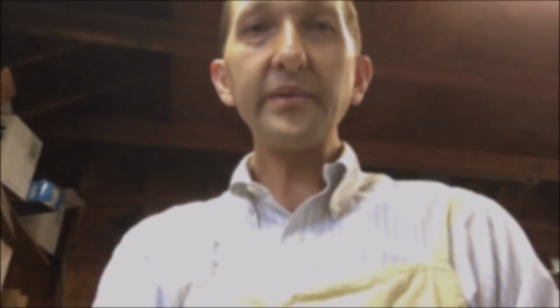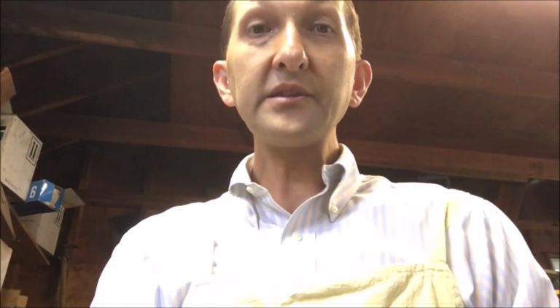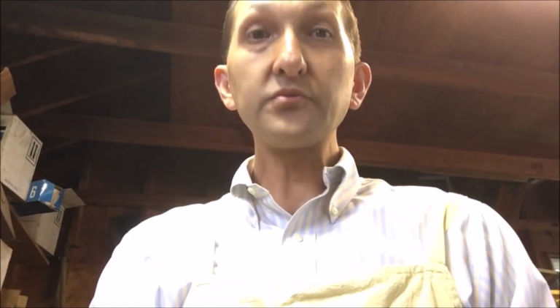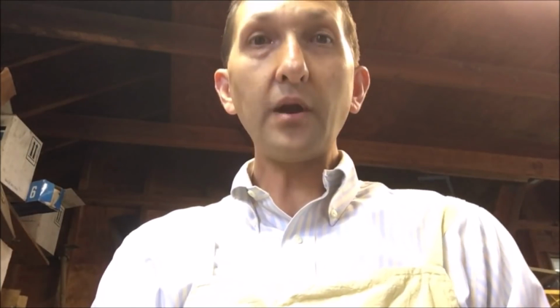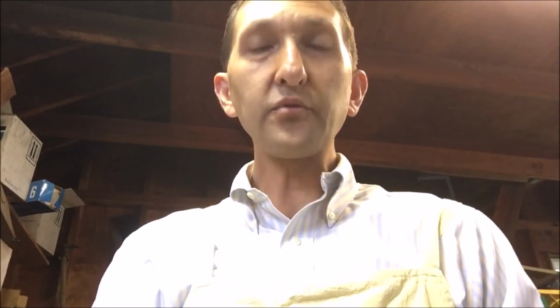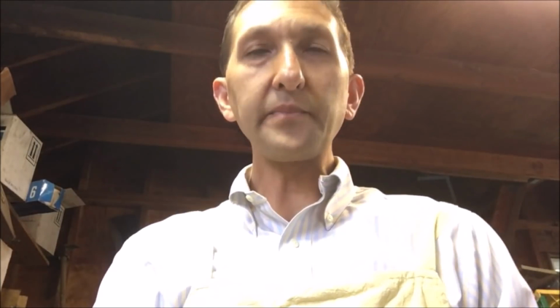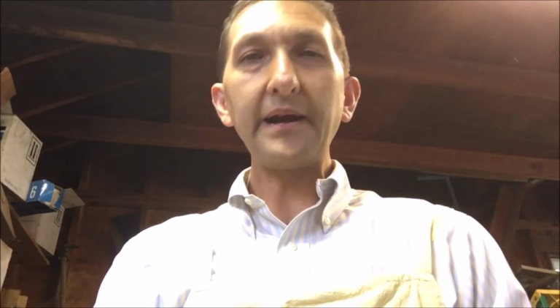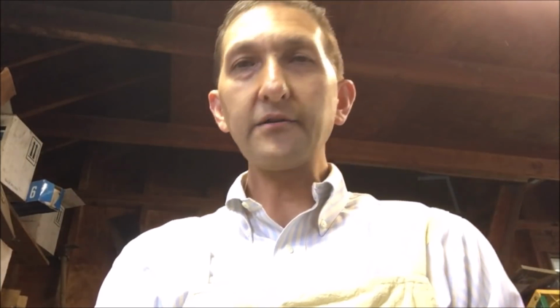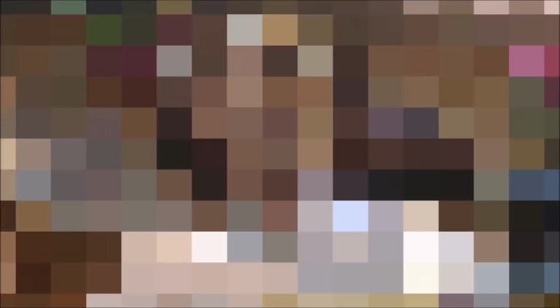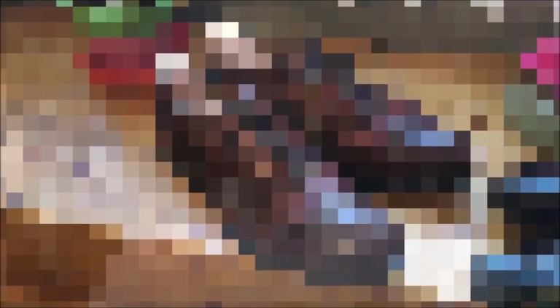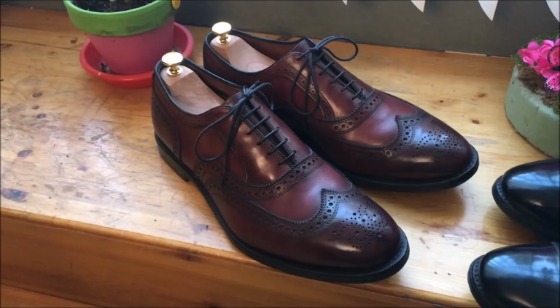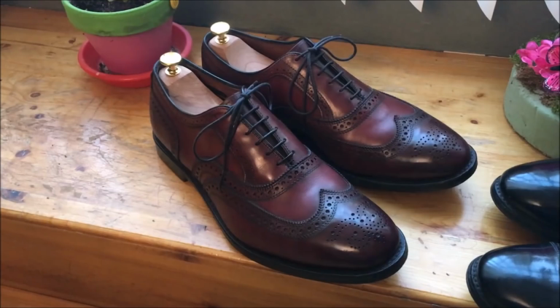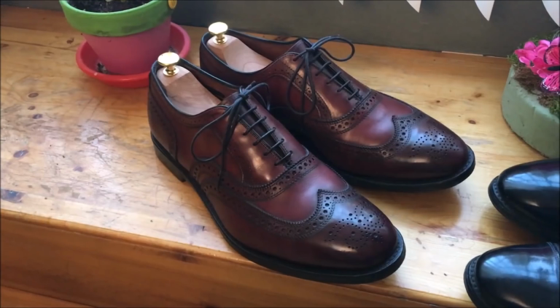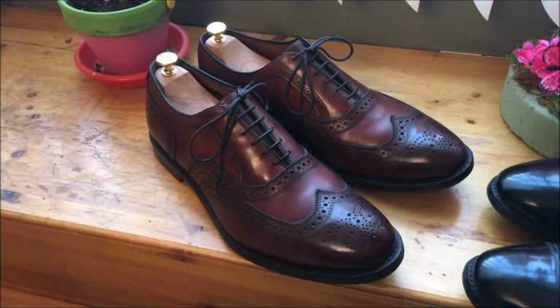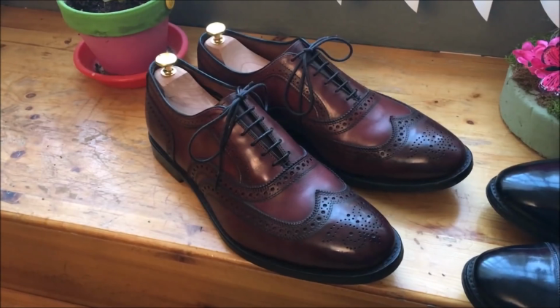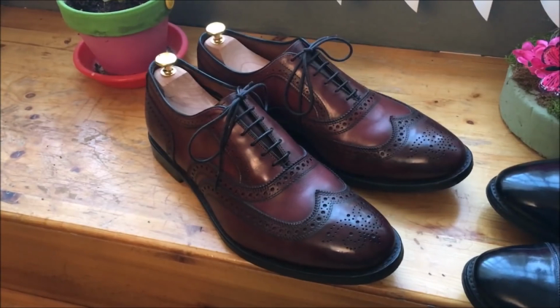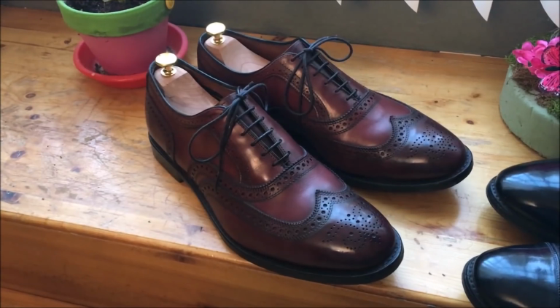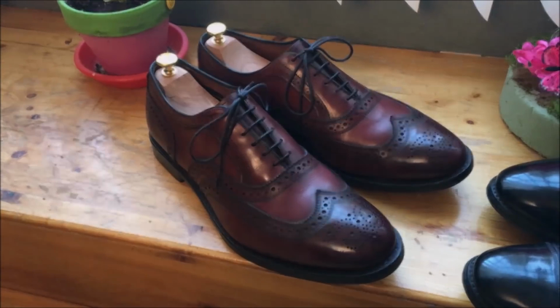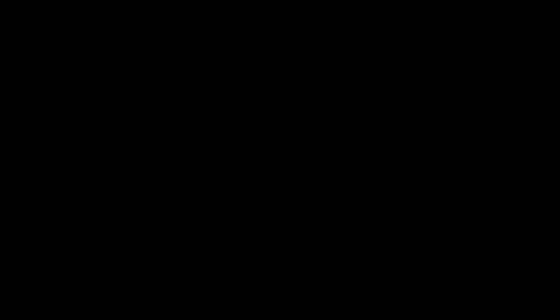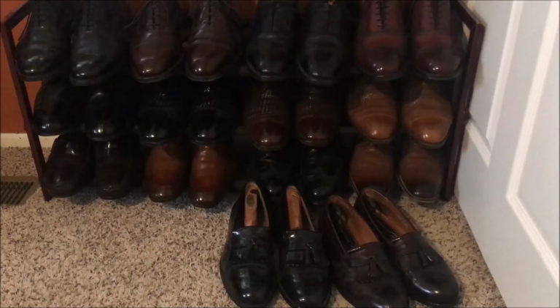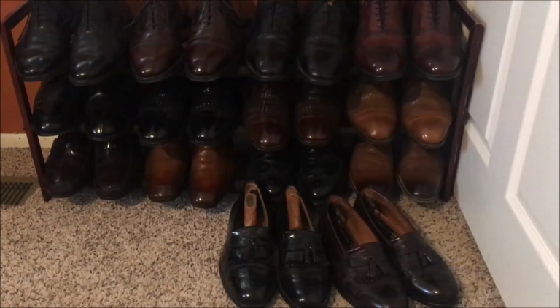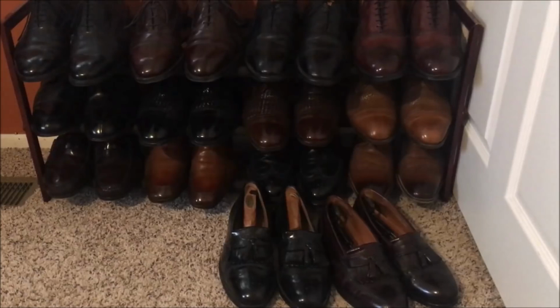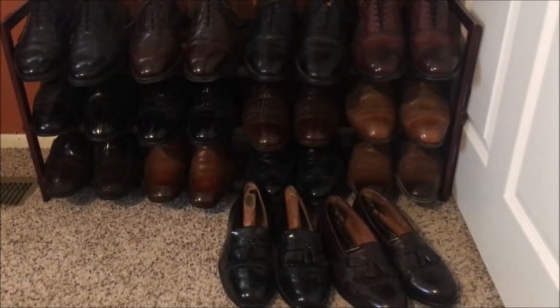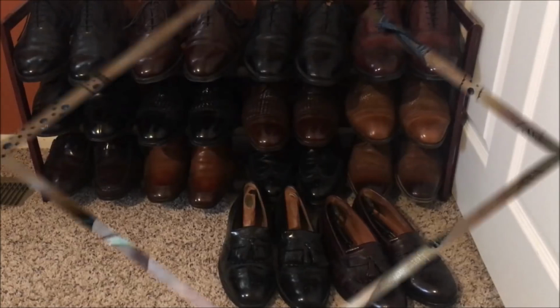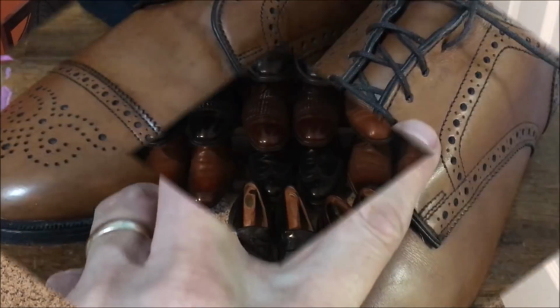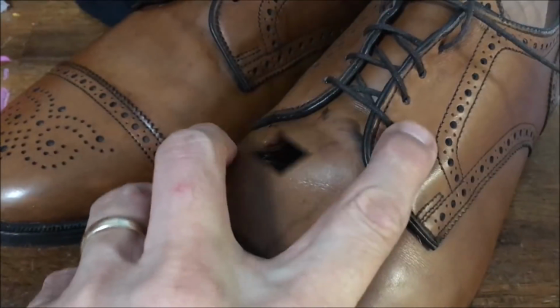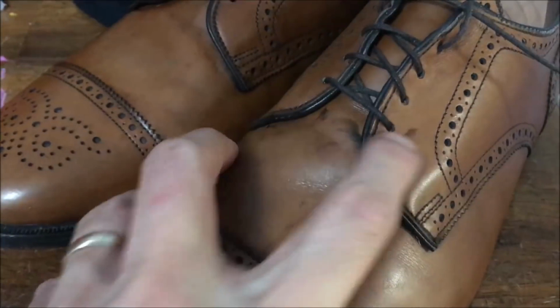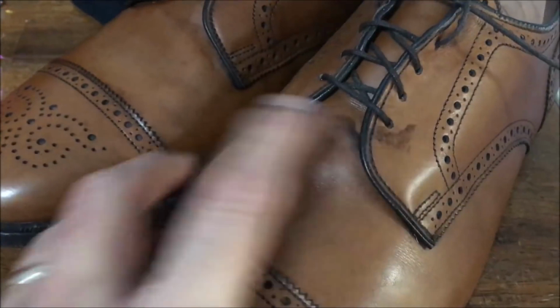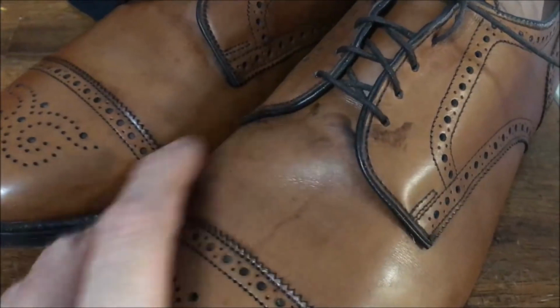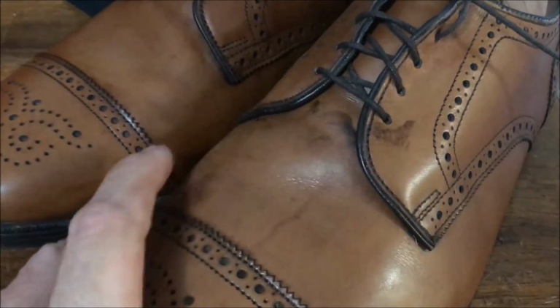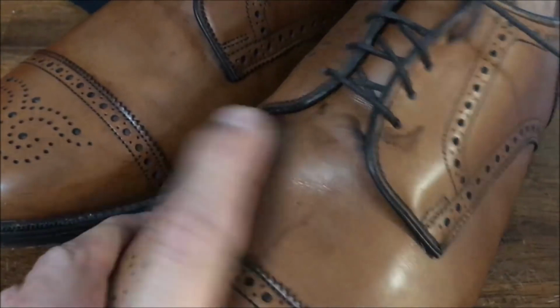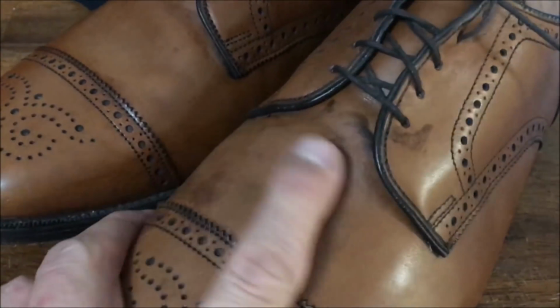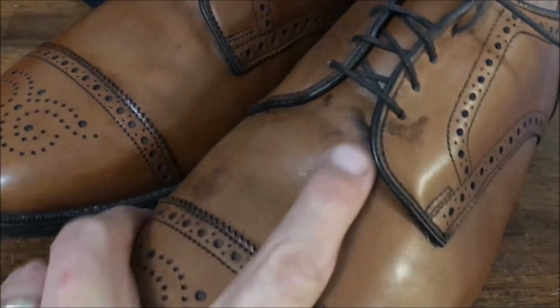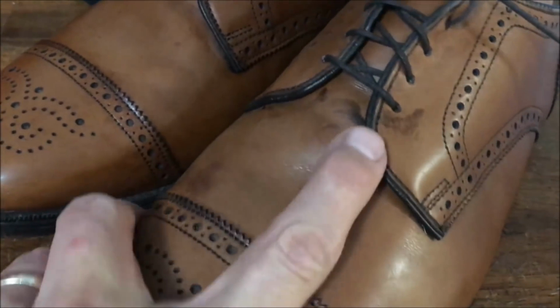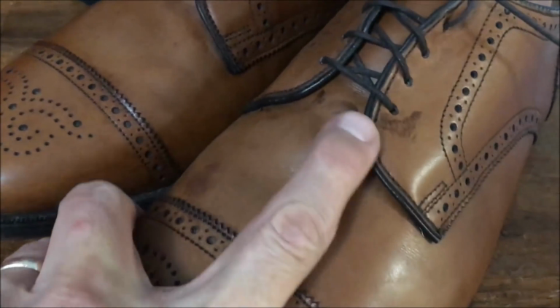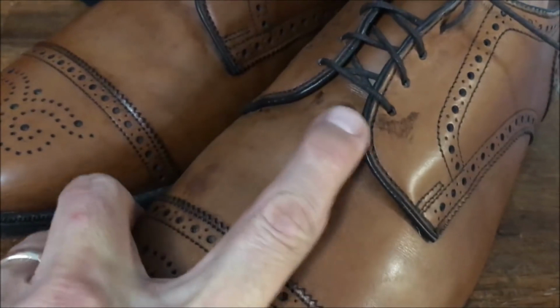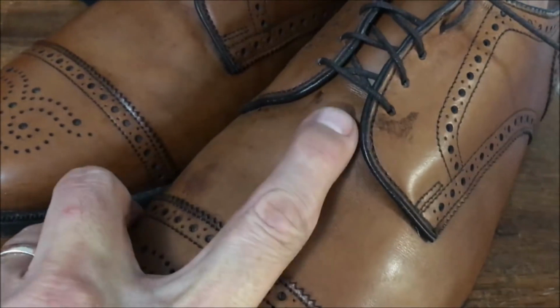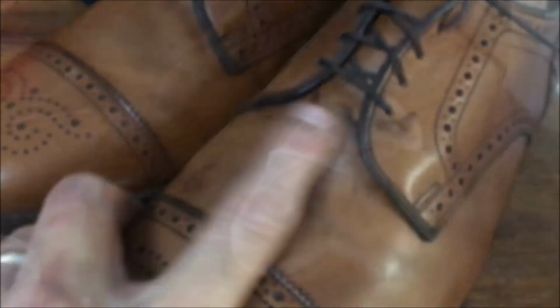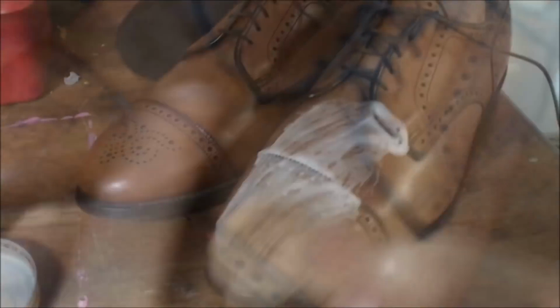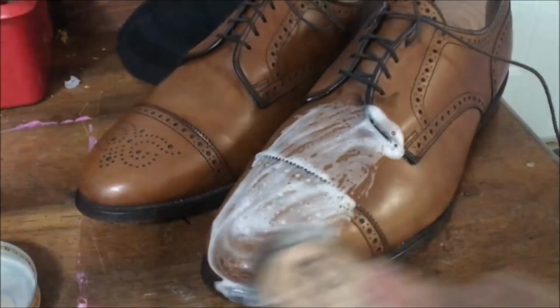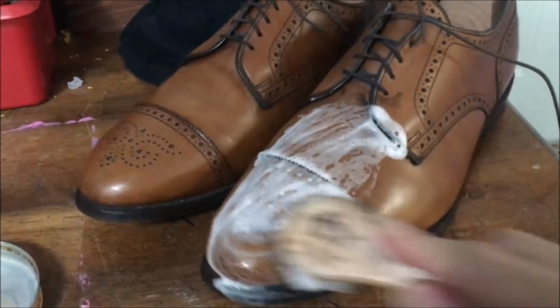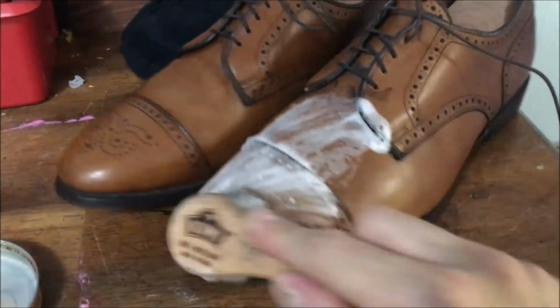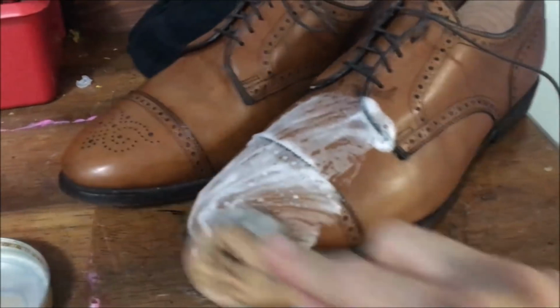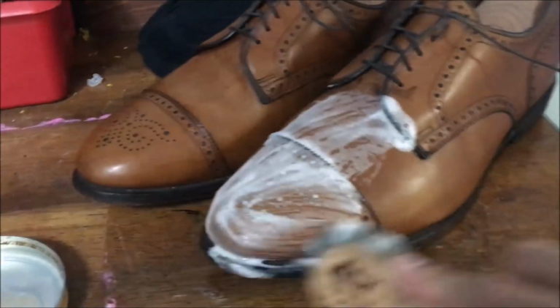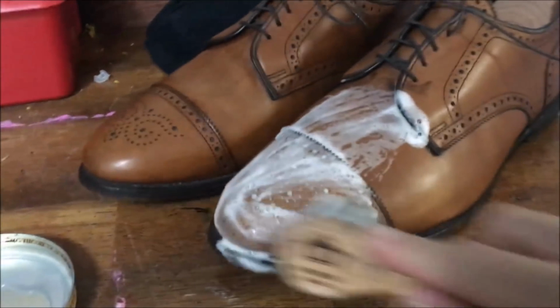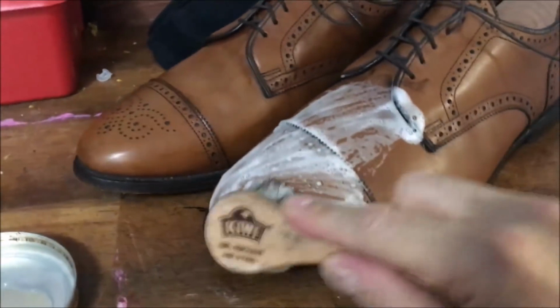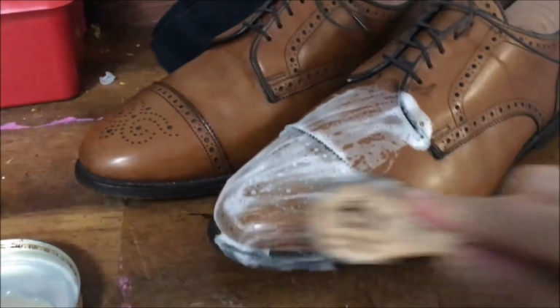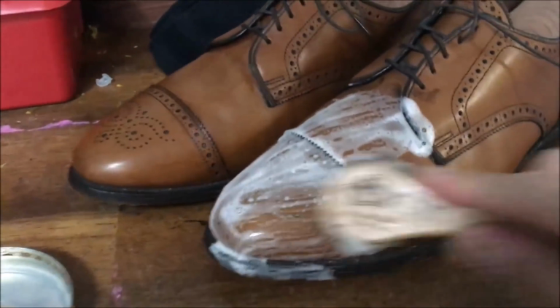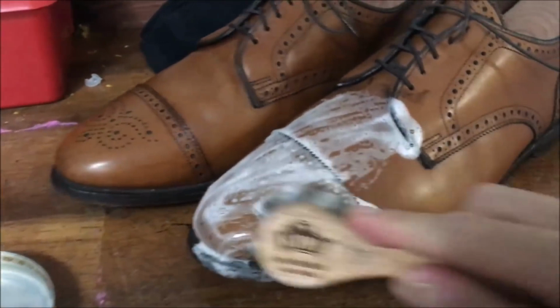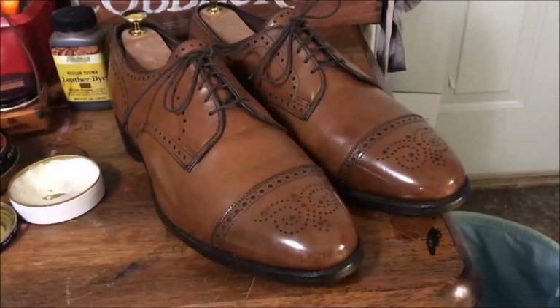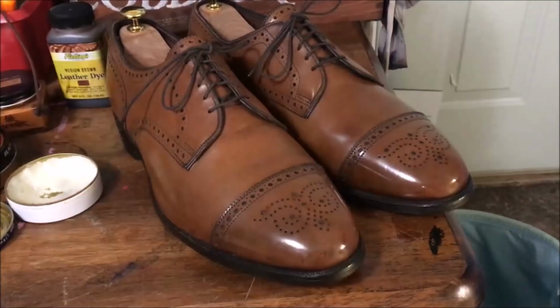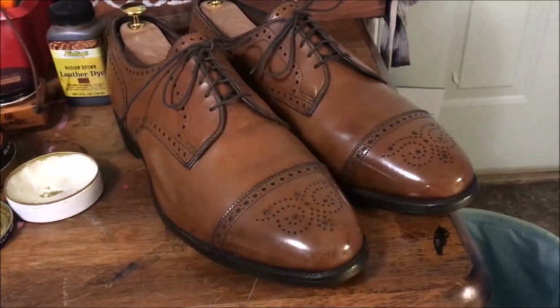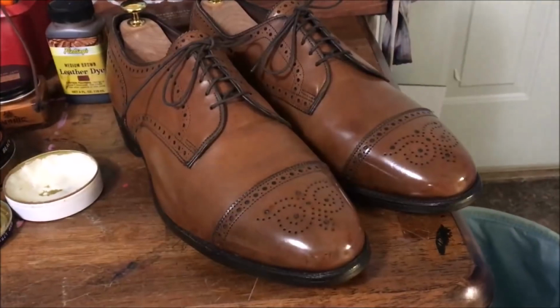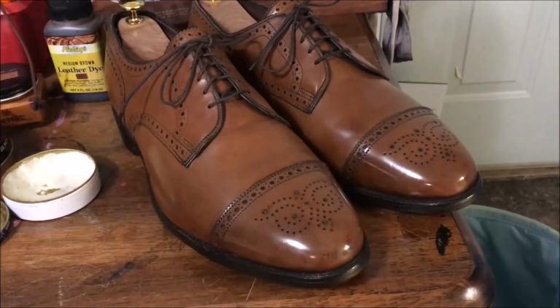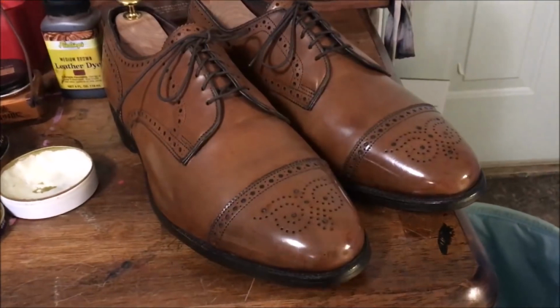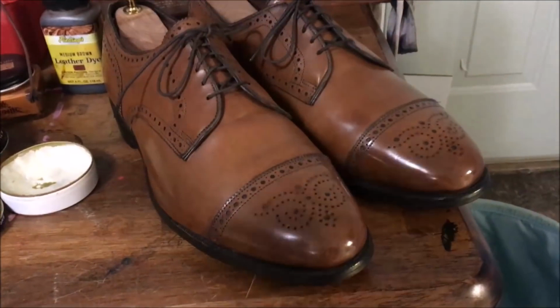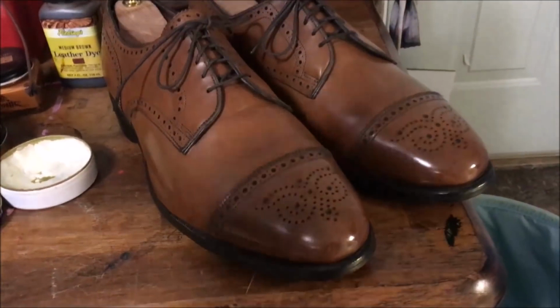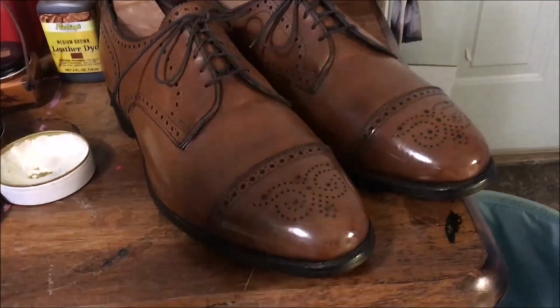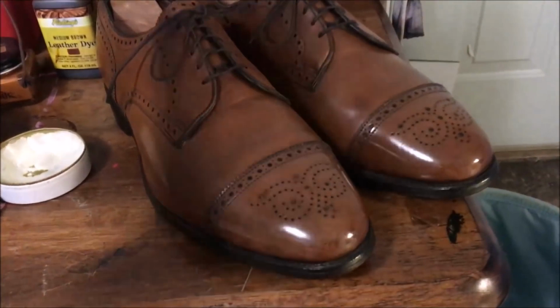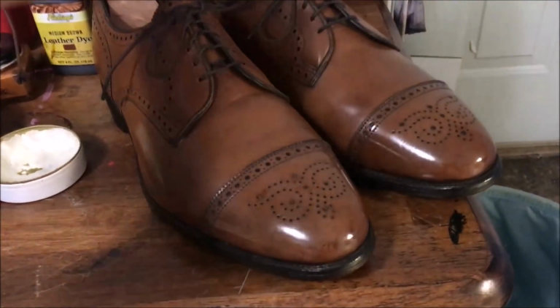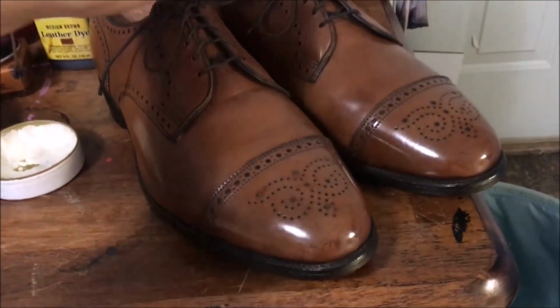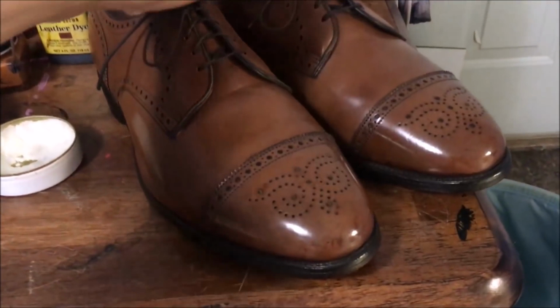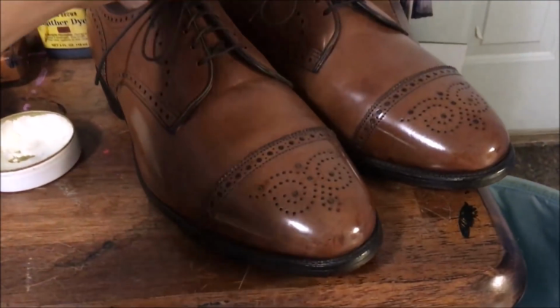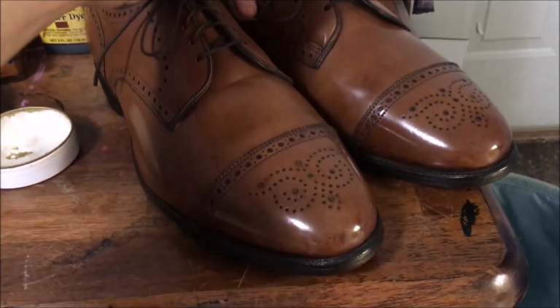Hello everybody, it's Robert Powers. My shoe collection — you can see some stains there, and it's got a nice lather. Here is the finished product.